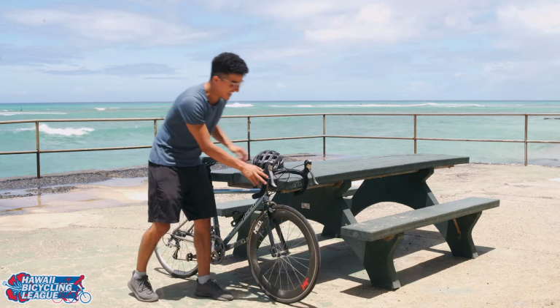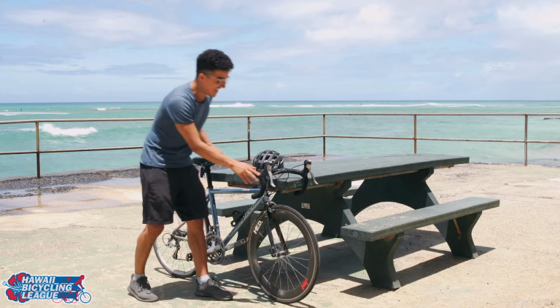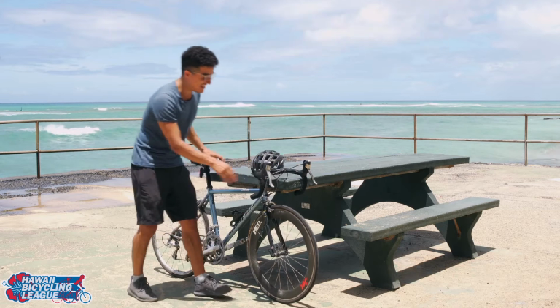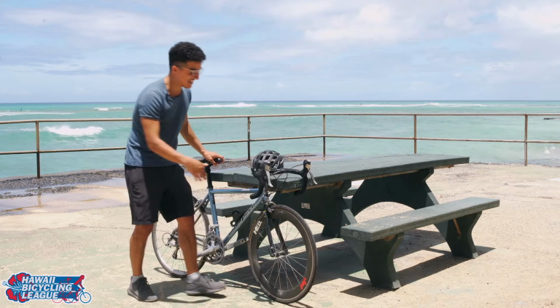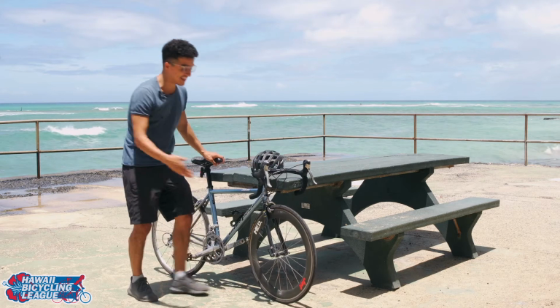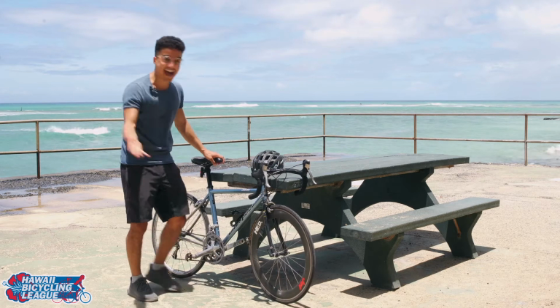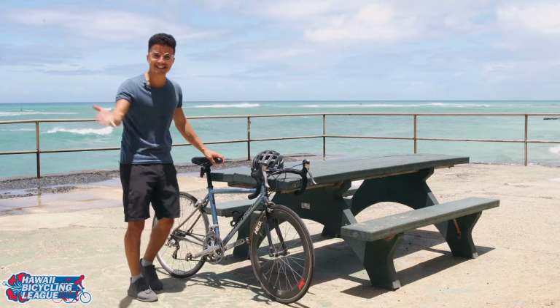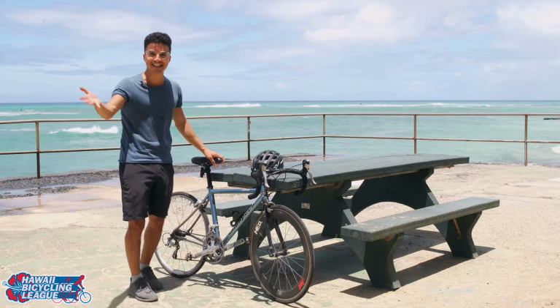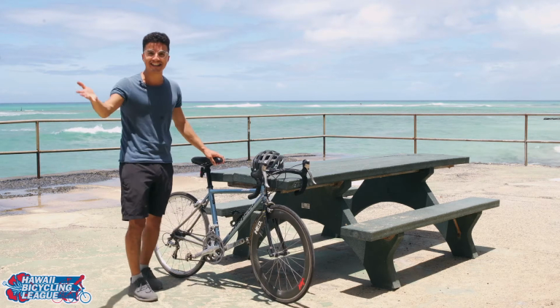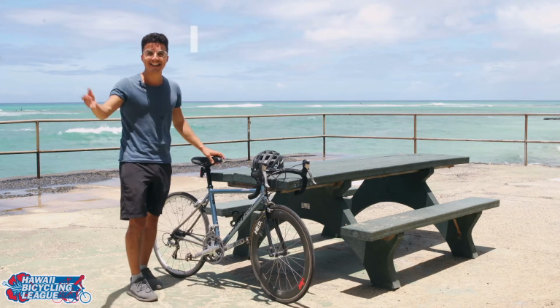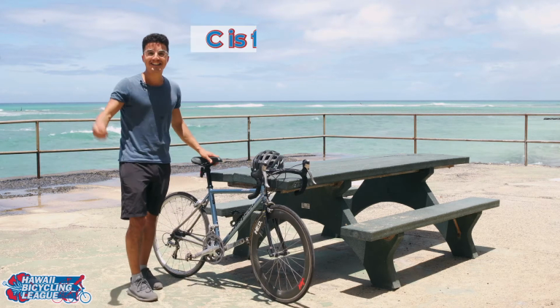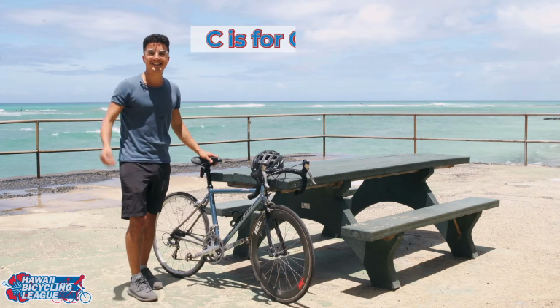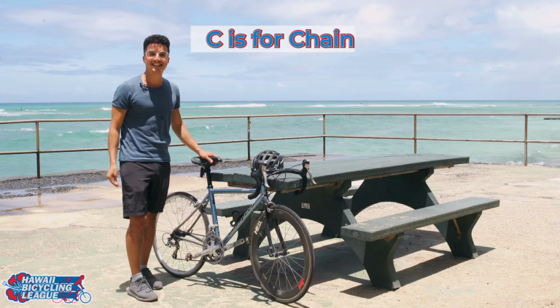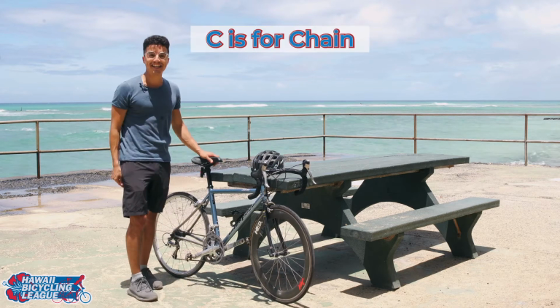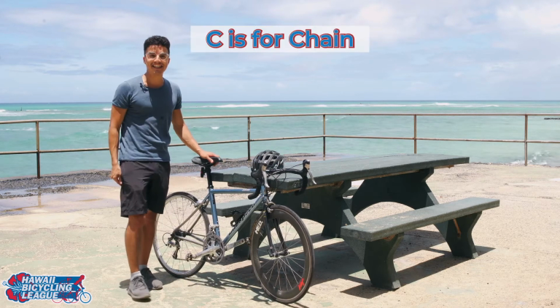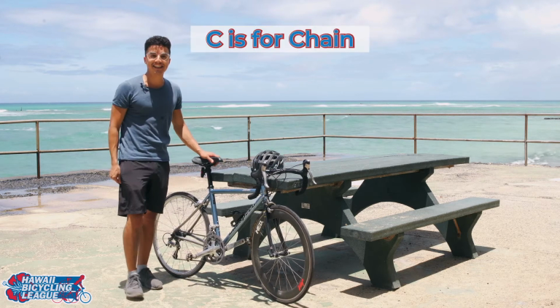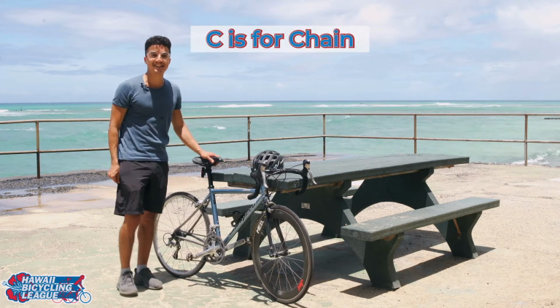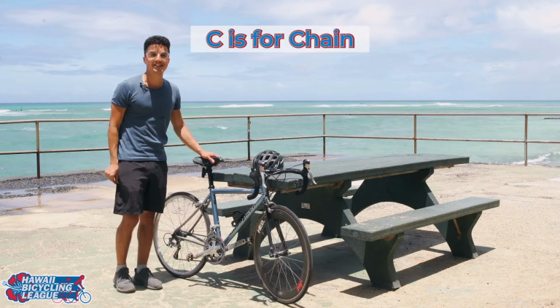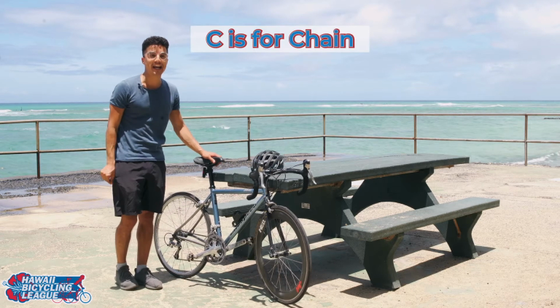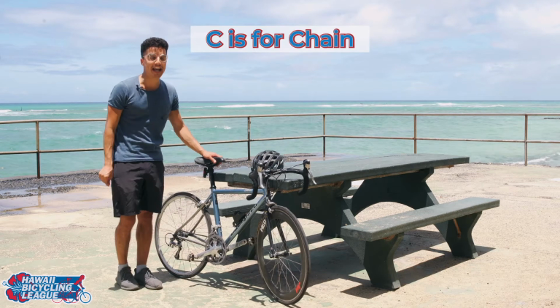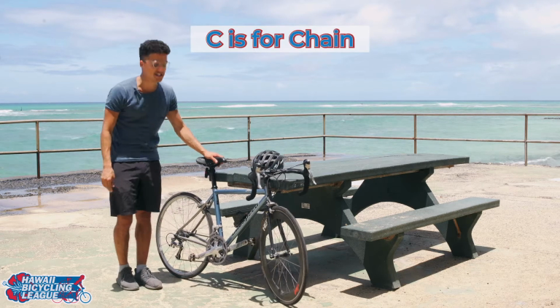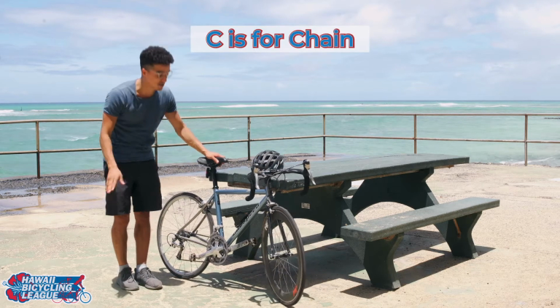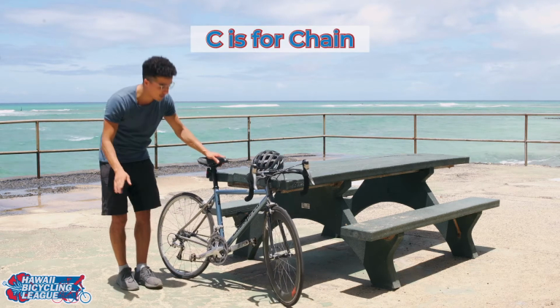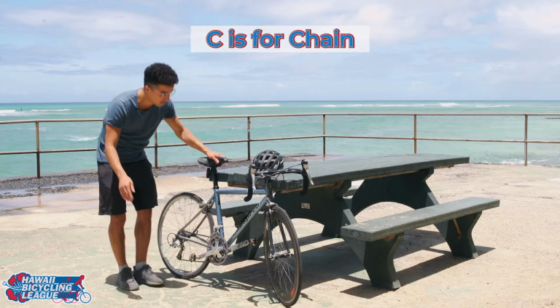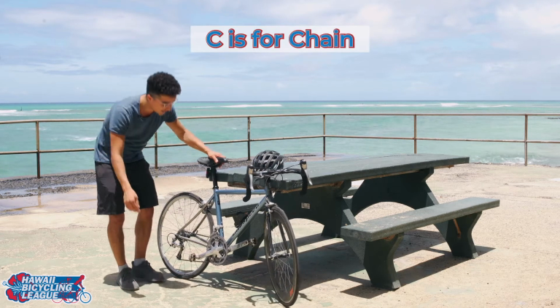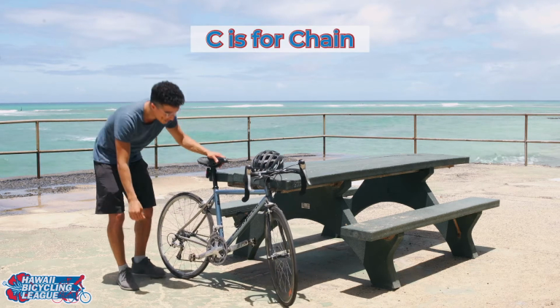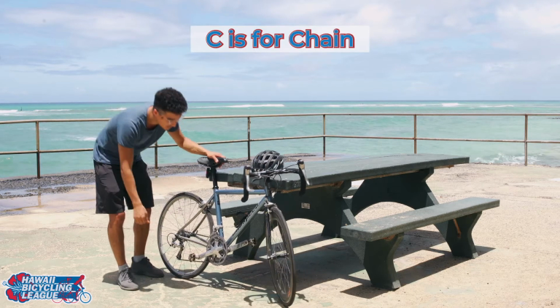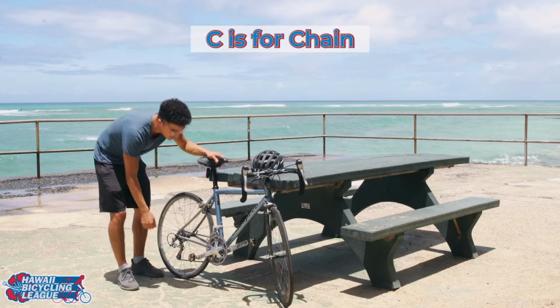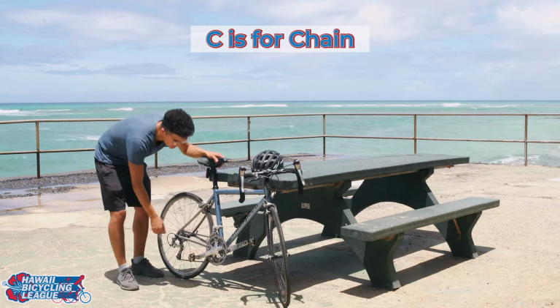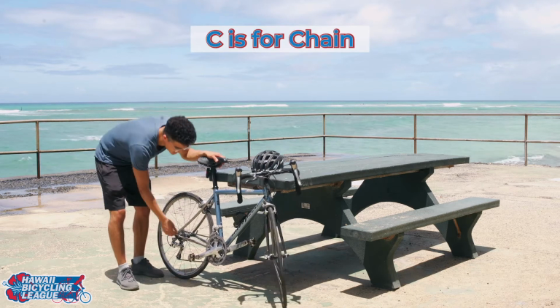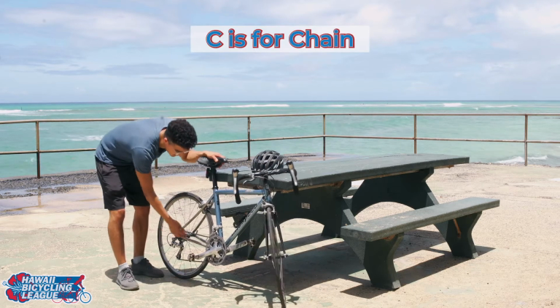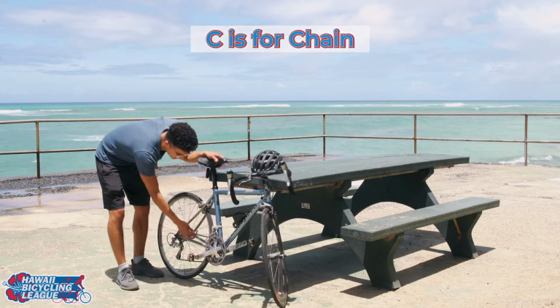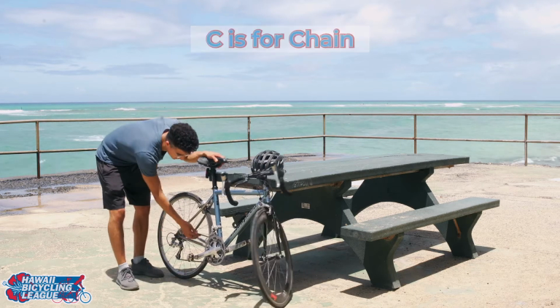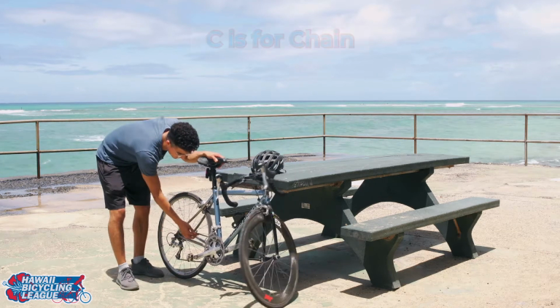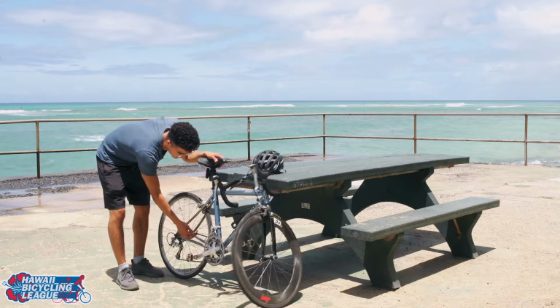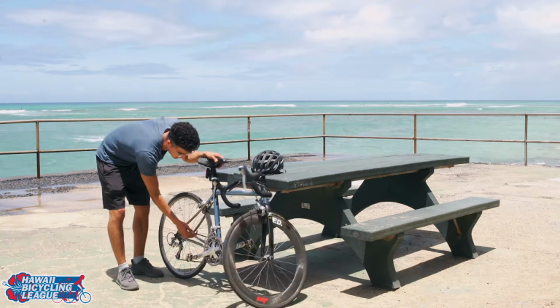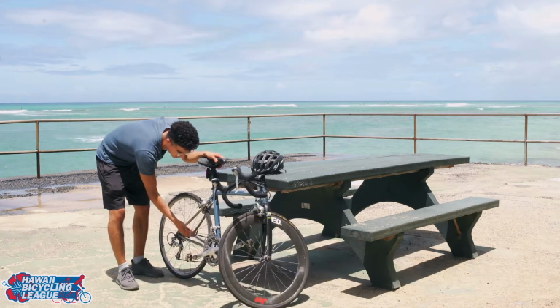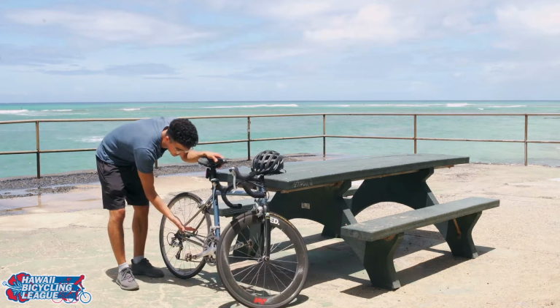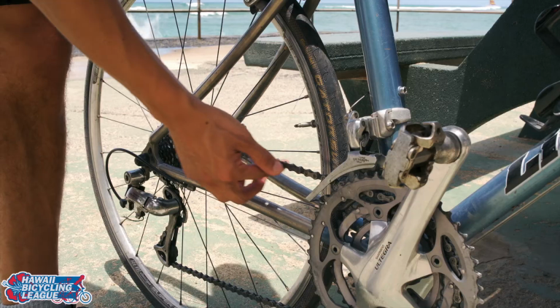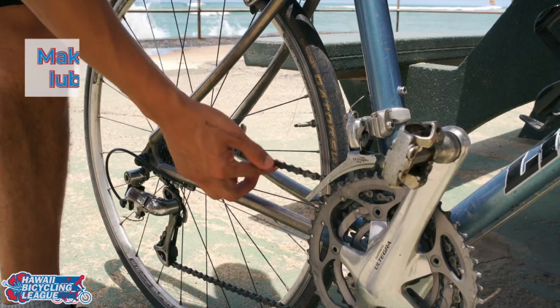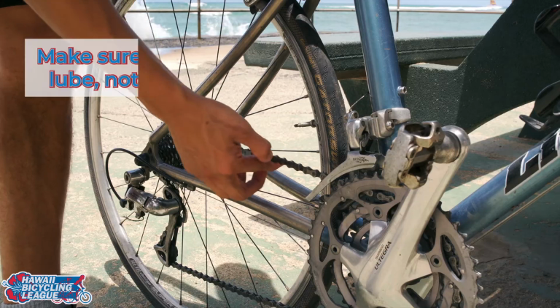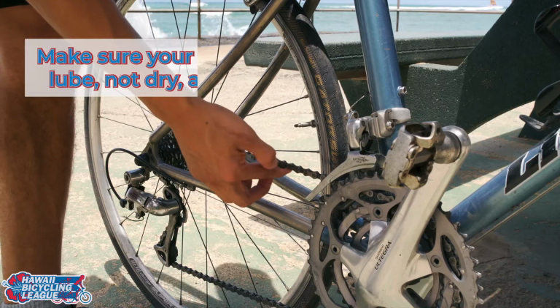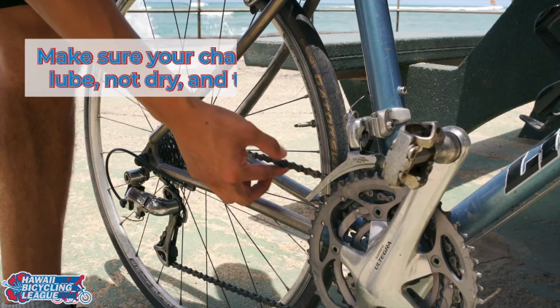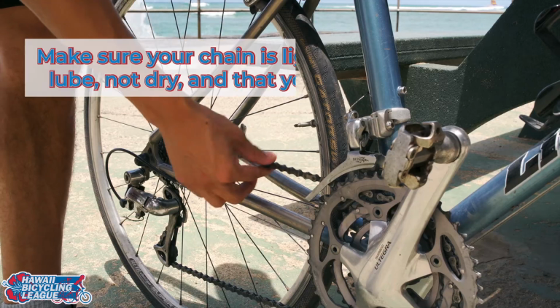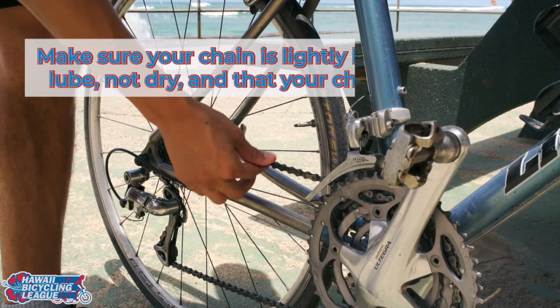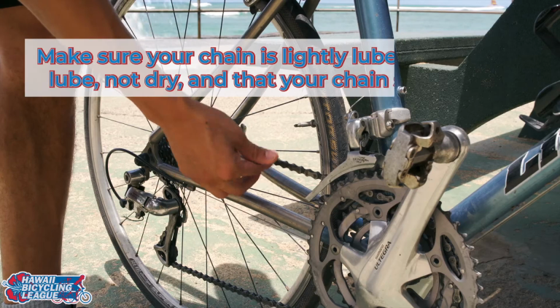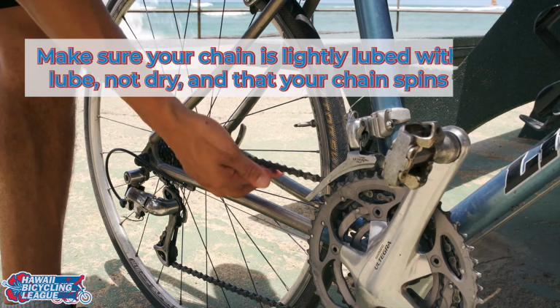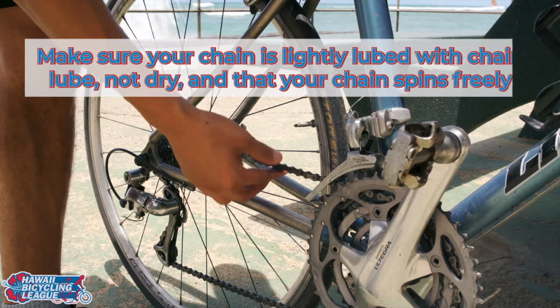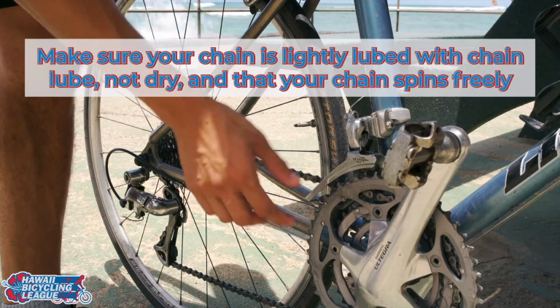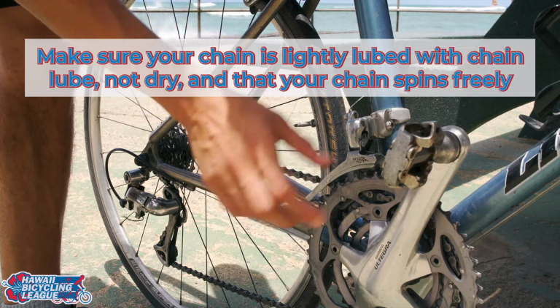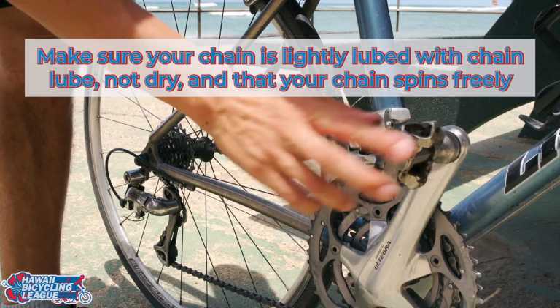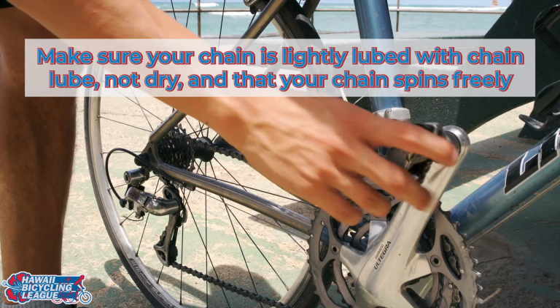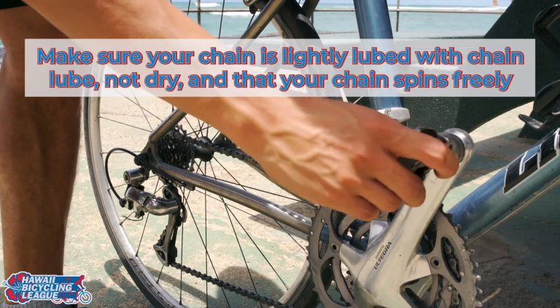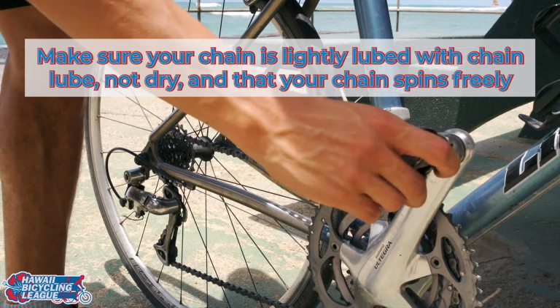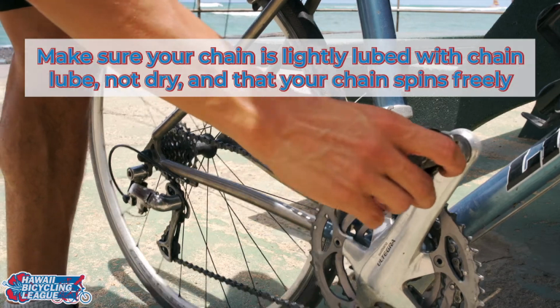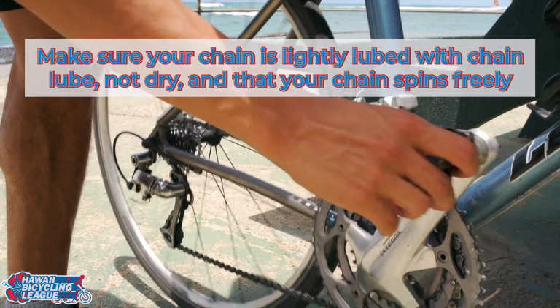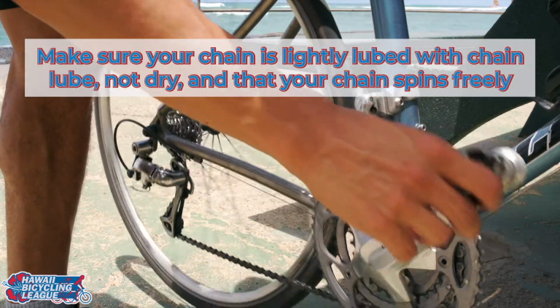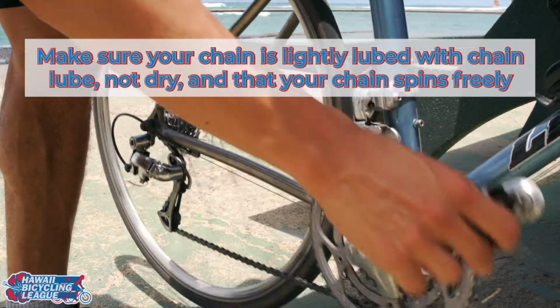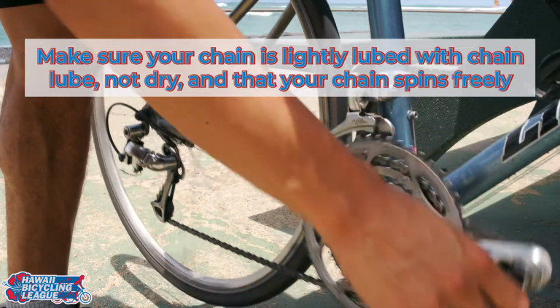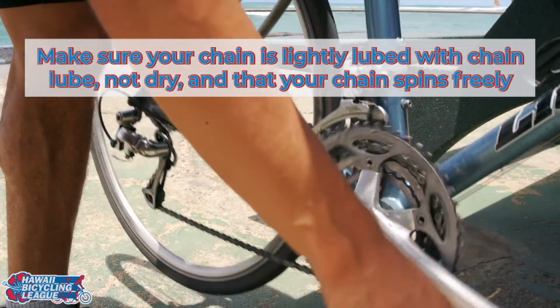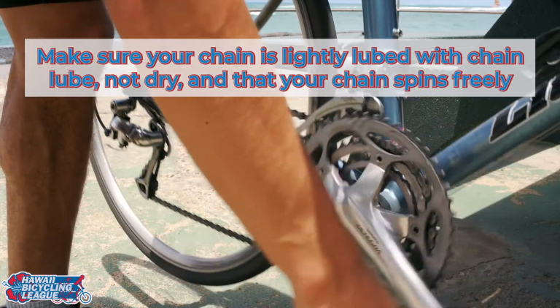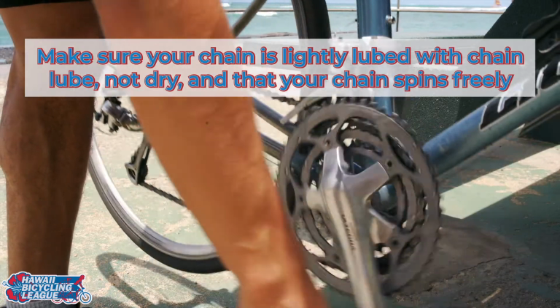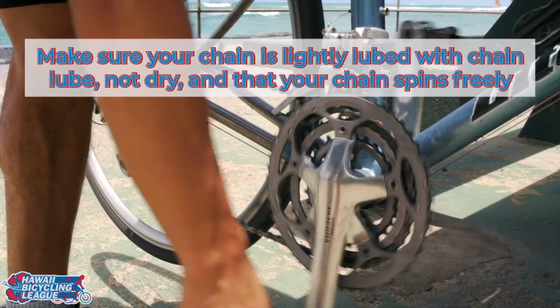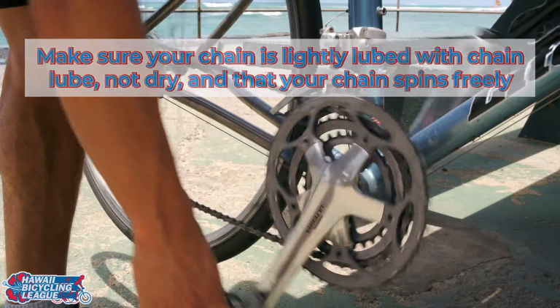C is for chain. All you're going to do is take a quick look at your chain, make sure it's lubed up and ready to go.